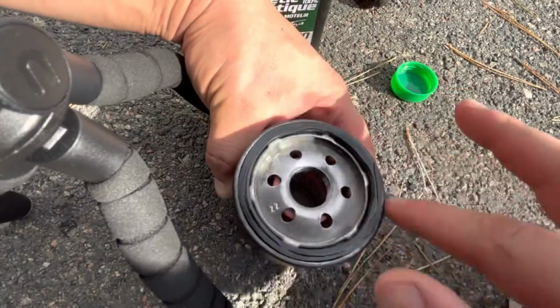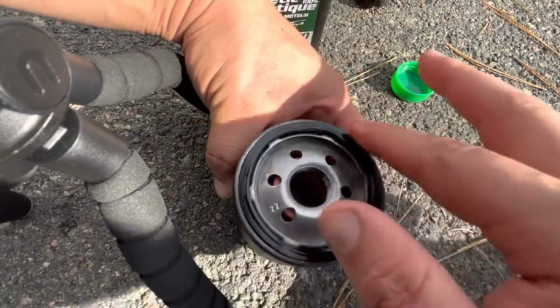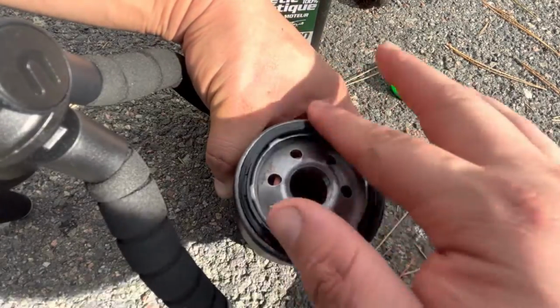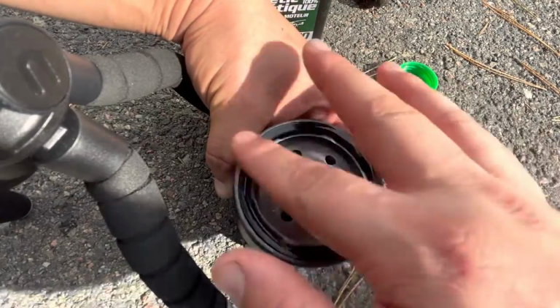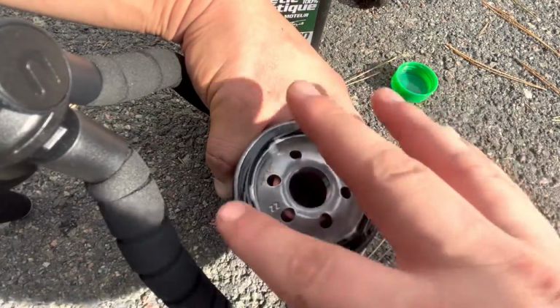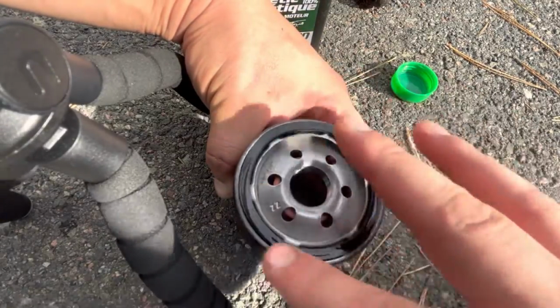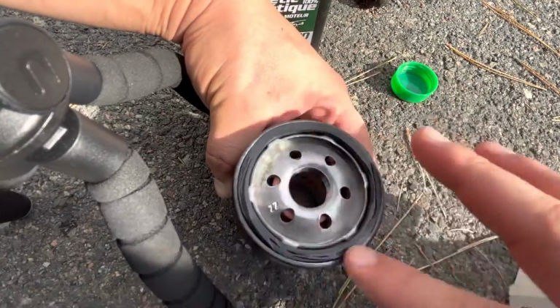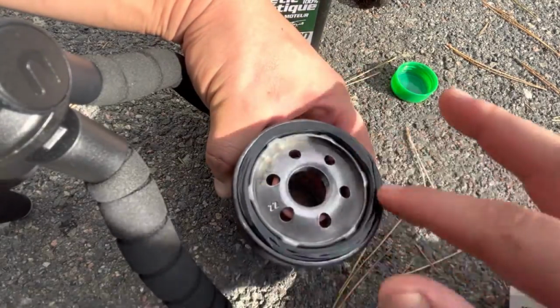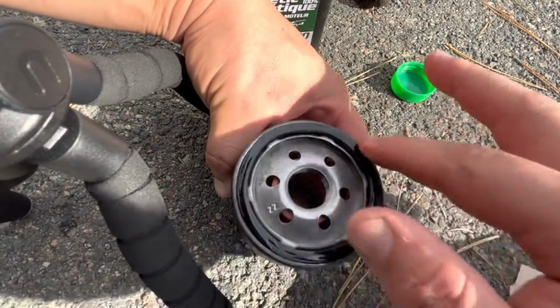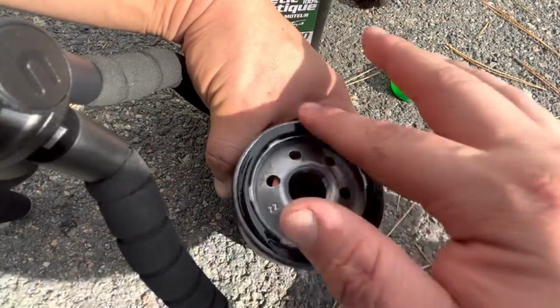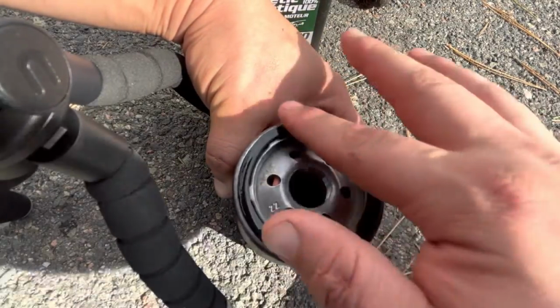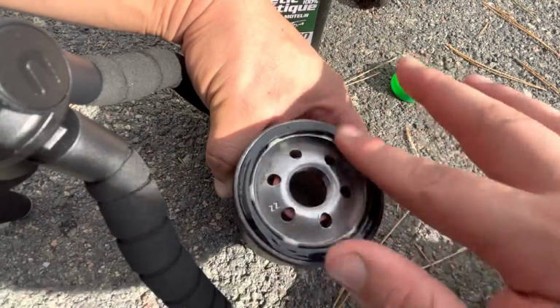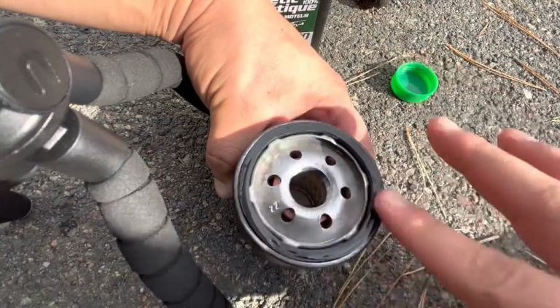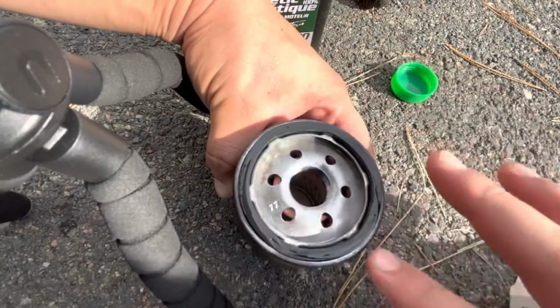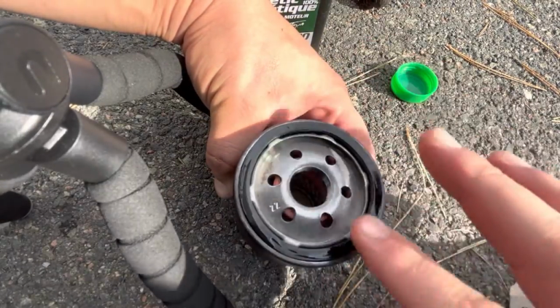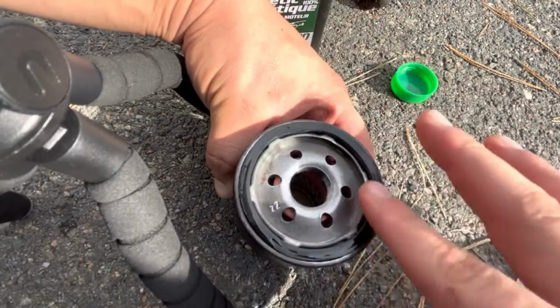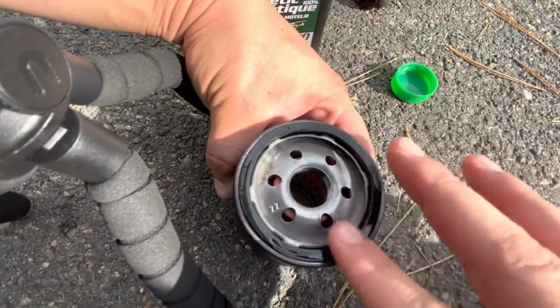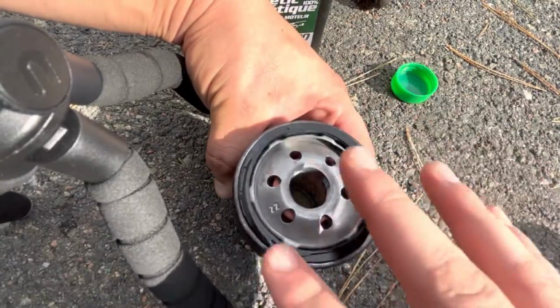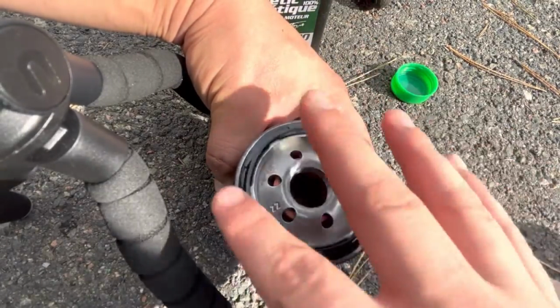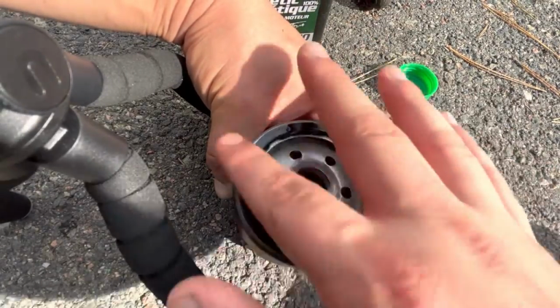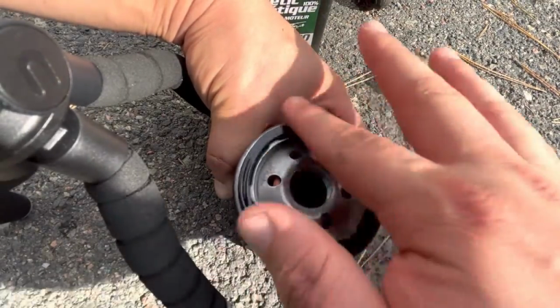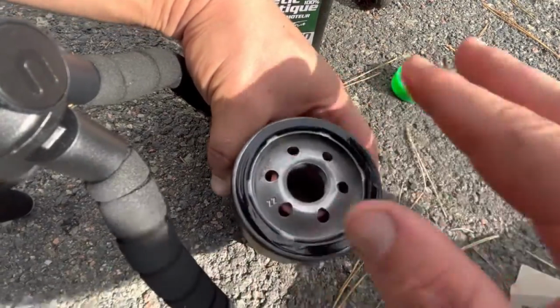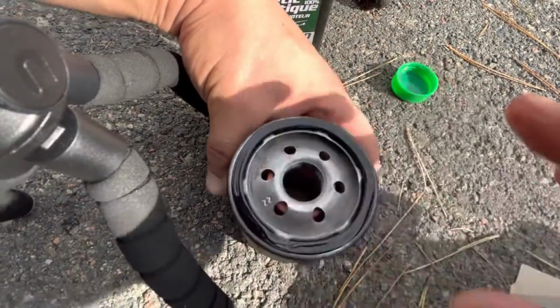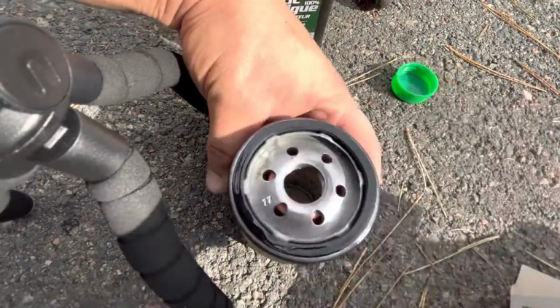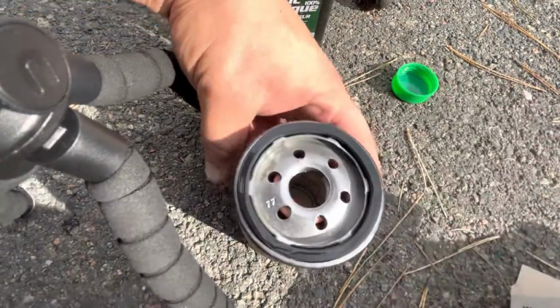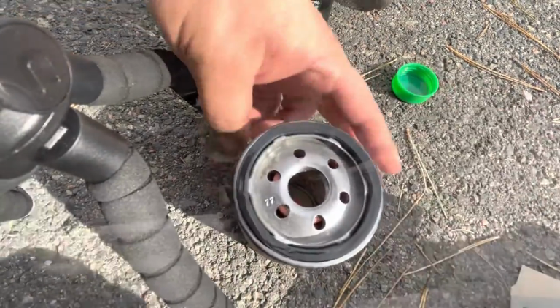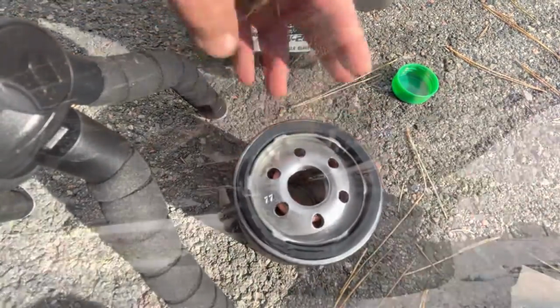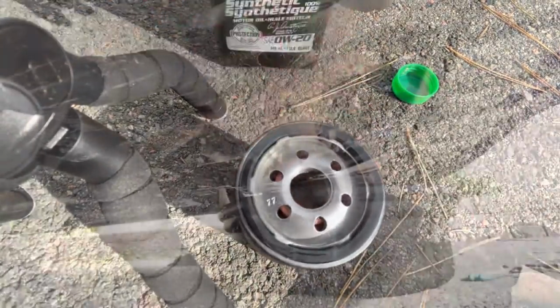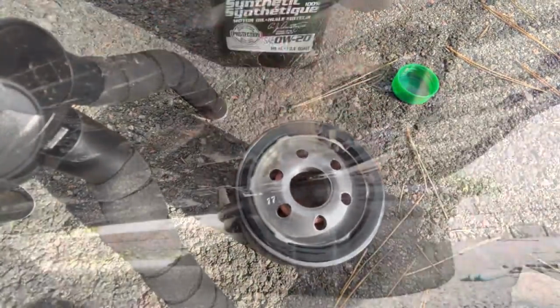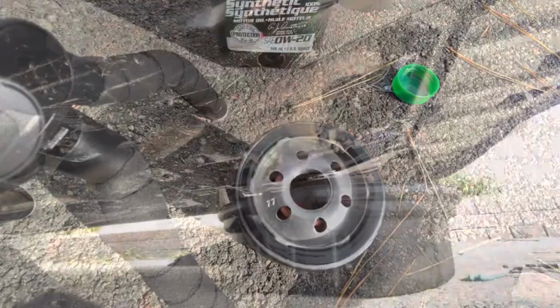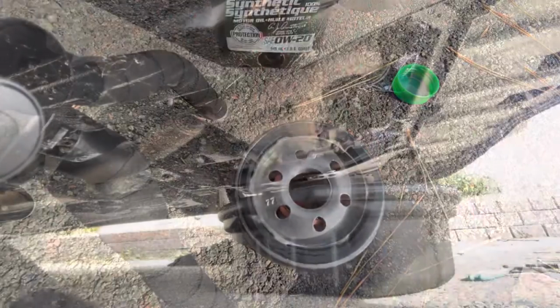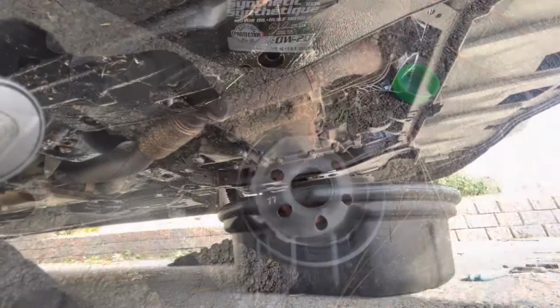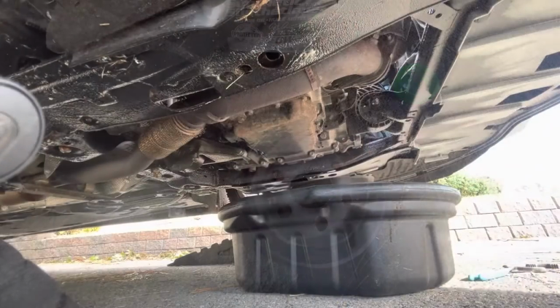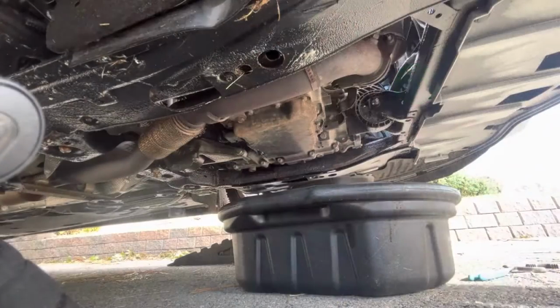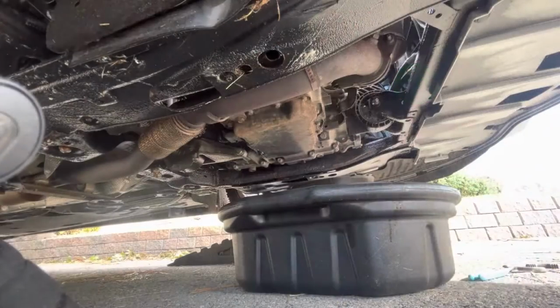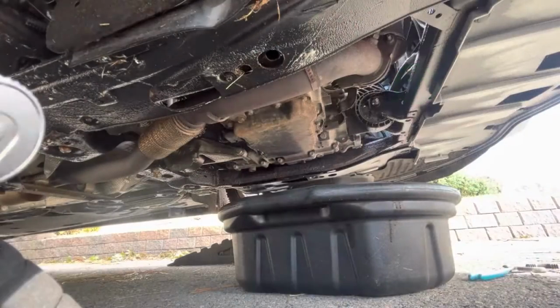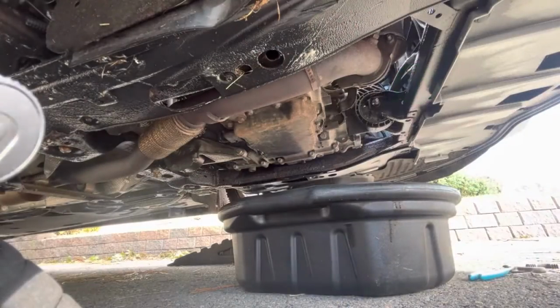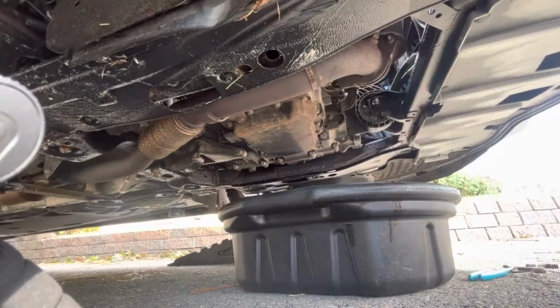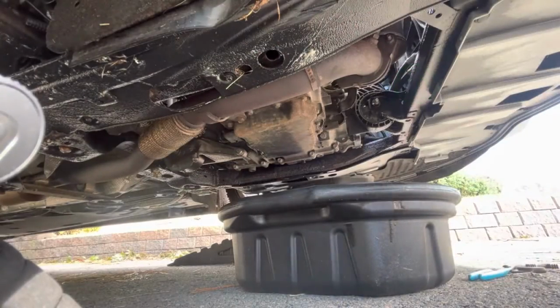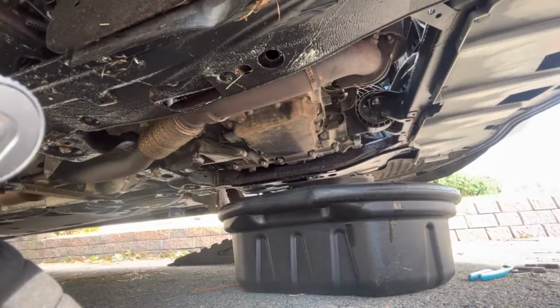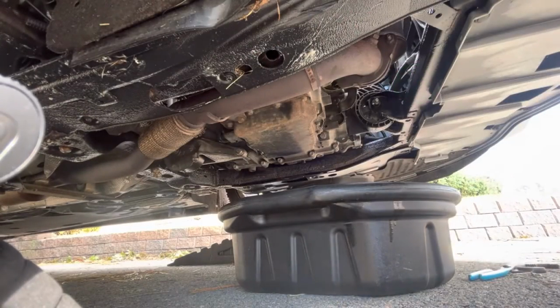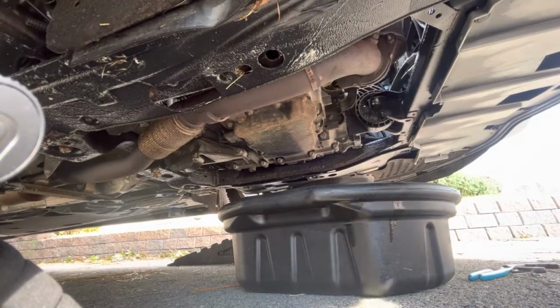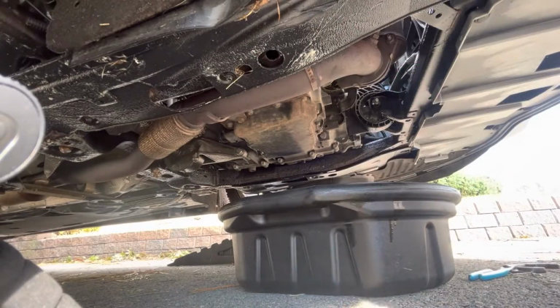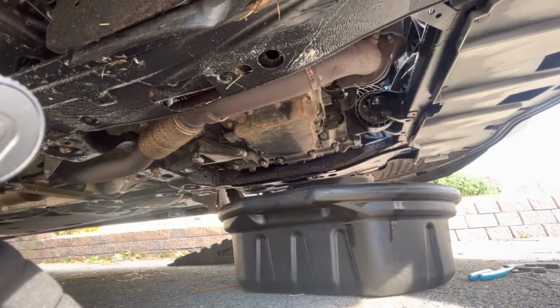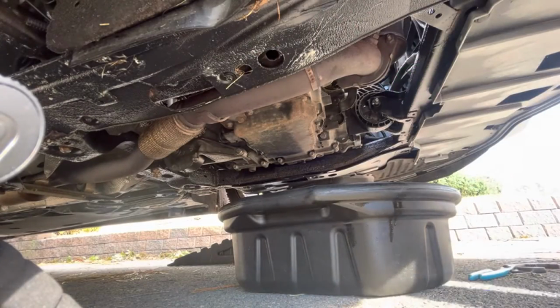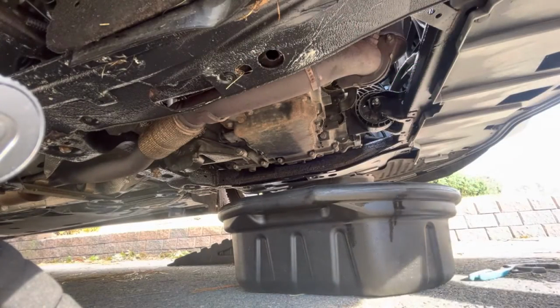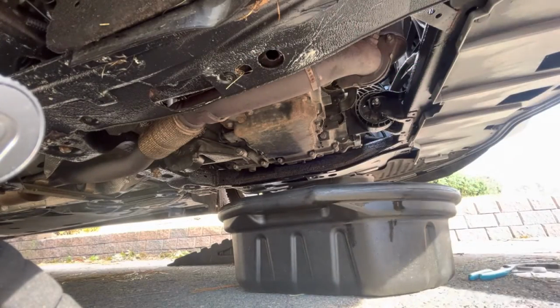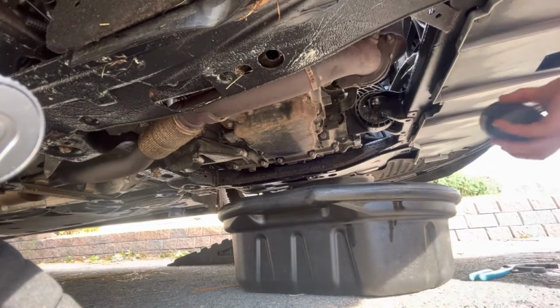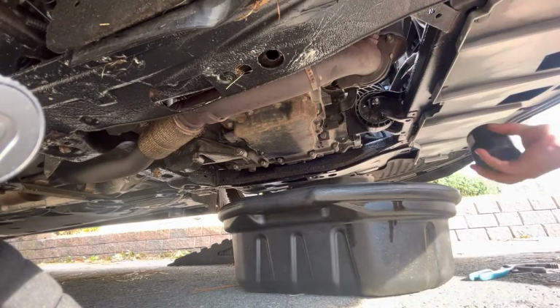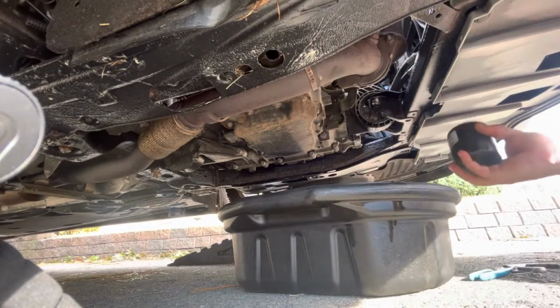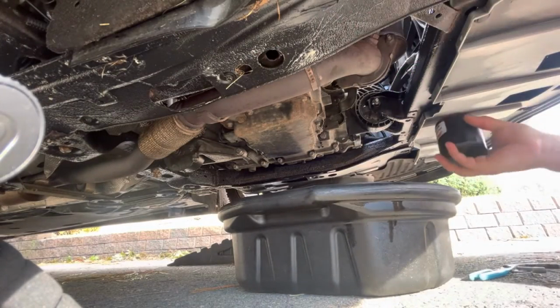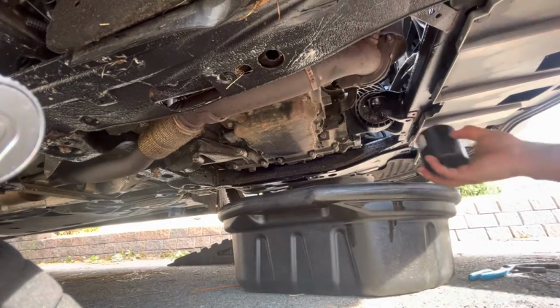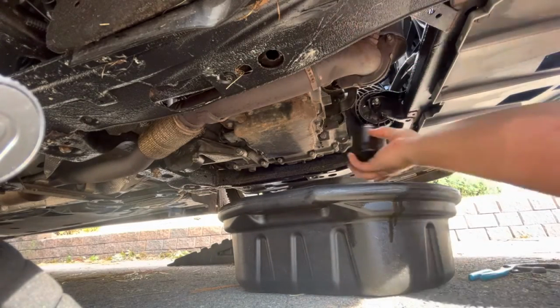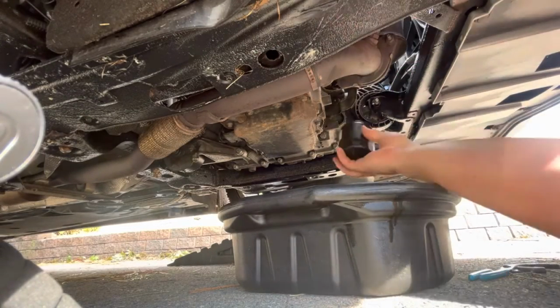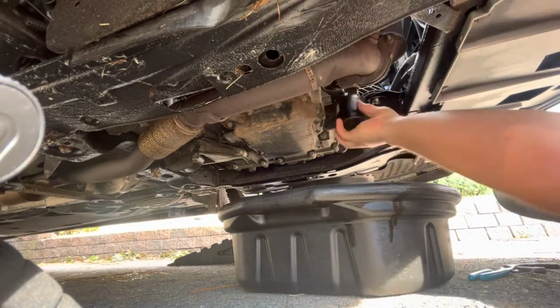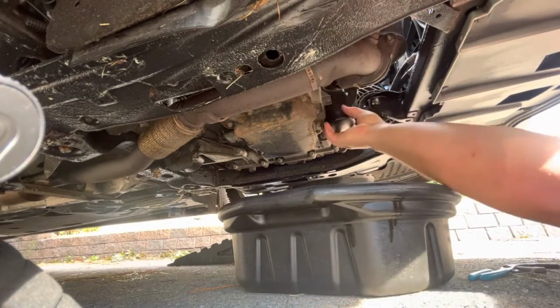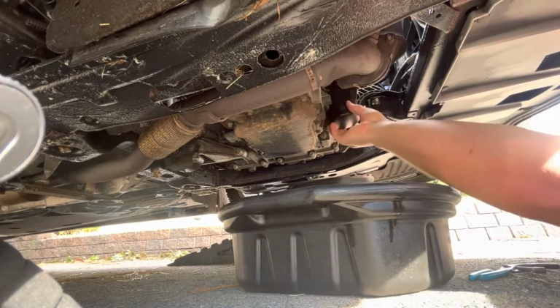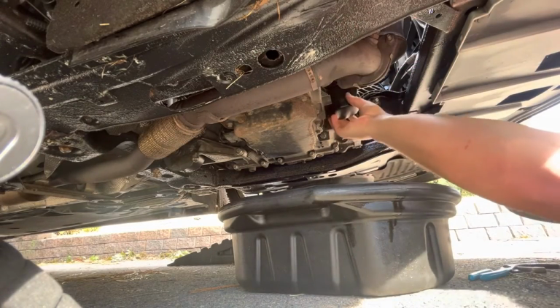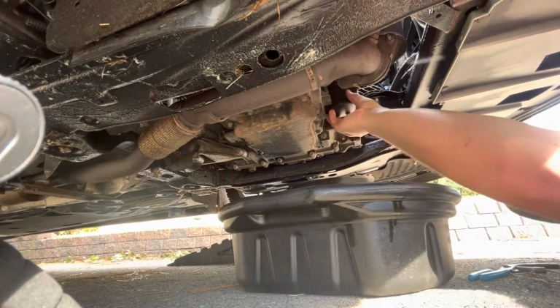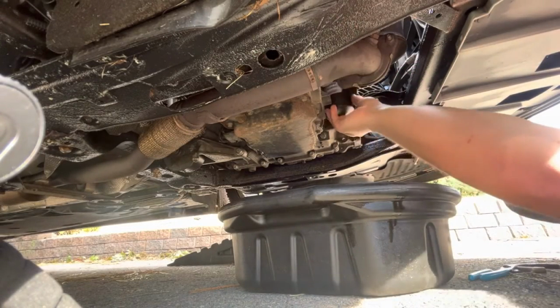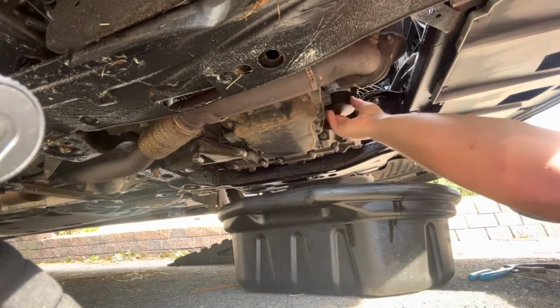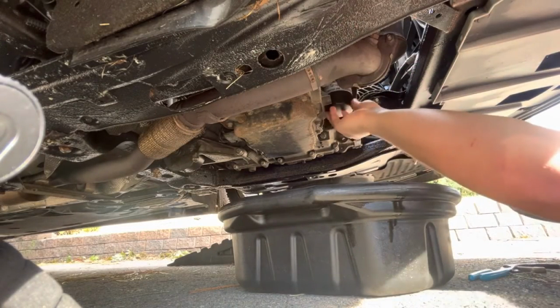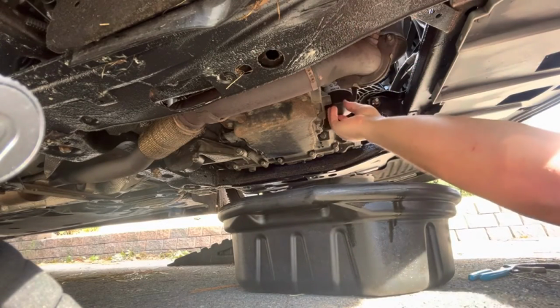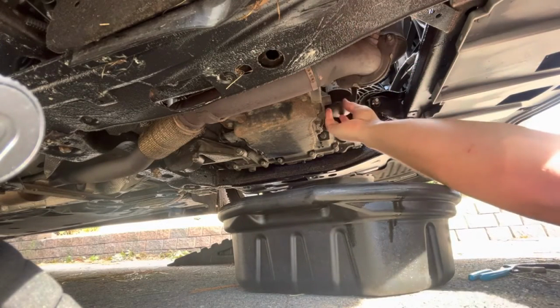just to make sure it doesn't get stuck to the oil filter housing next time we do the oil change. So we're going to go ahead and reinstall this.